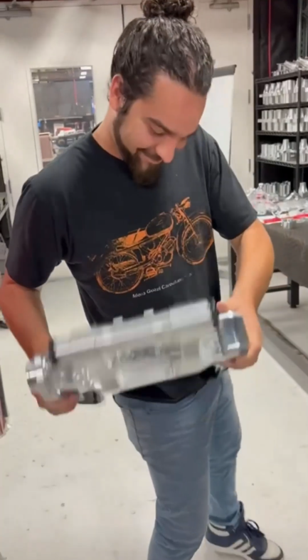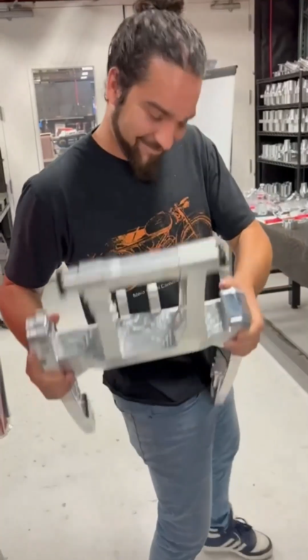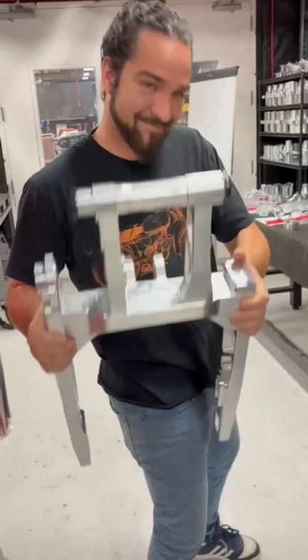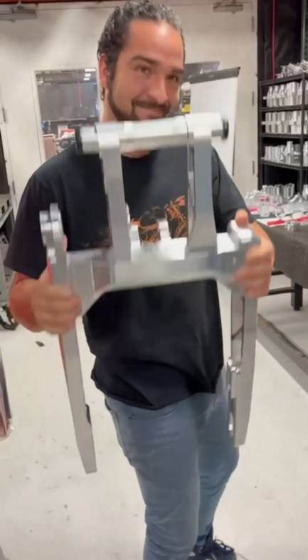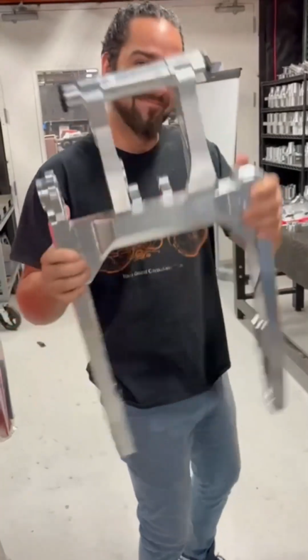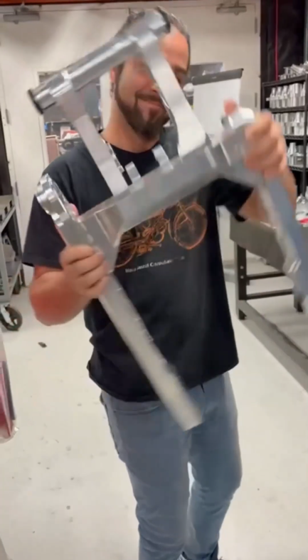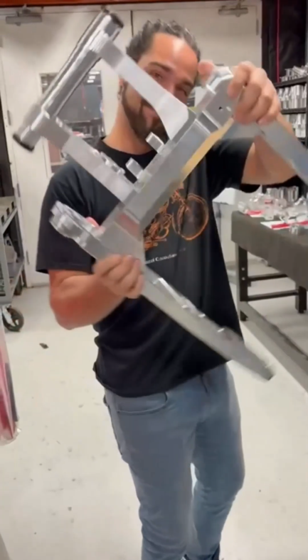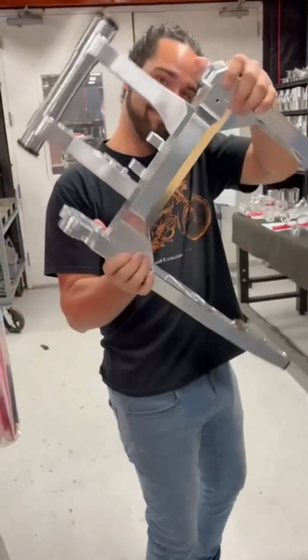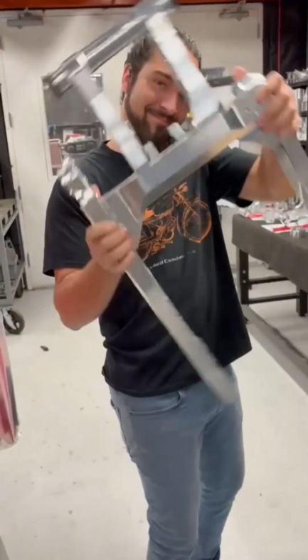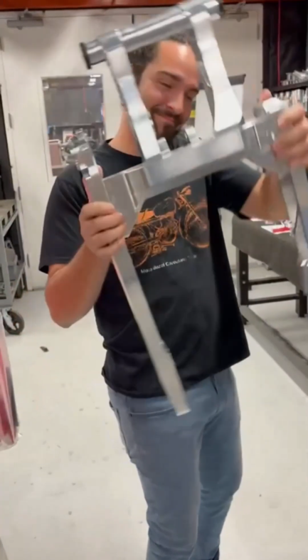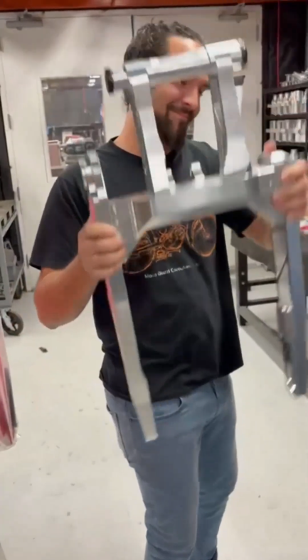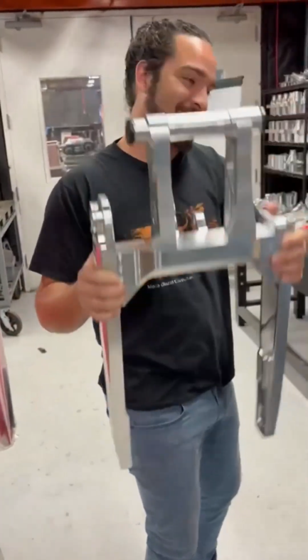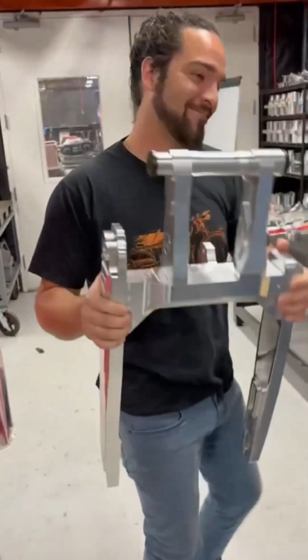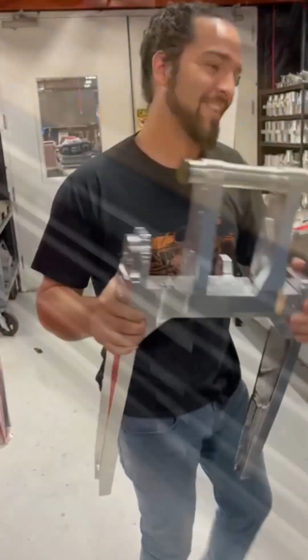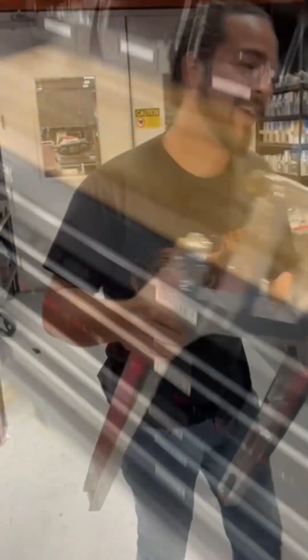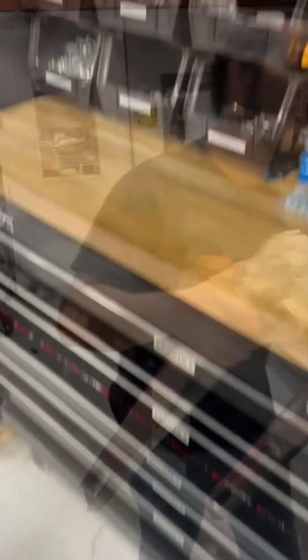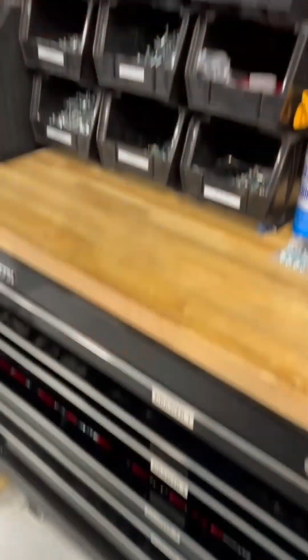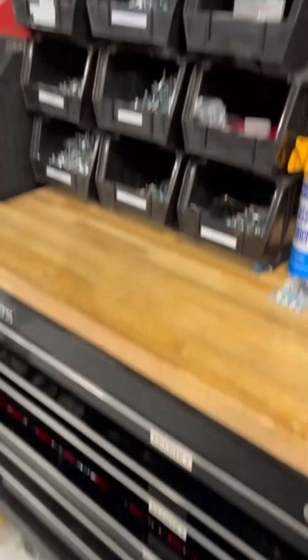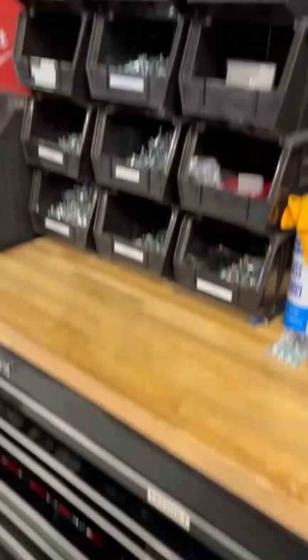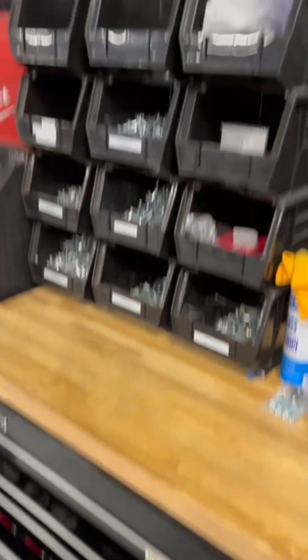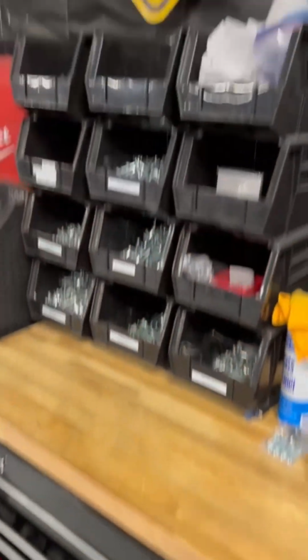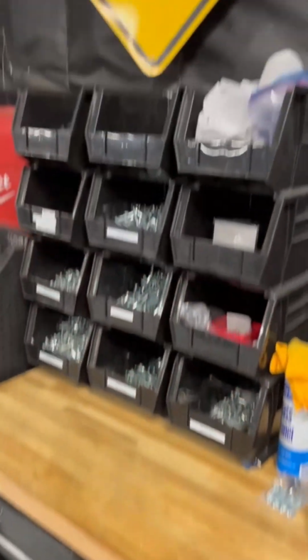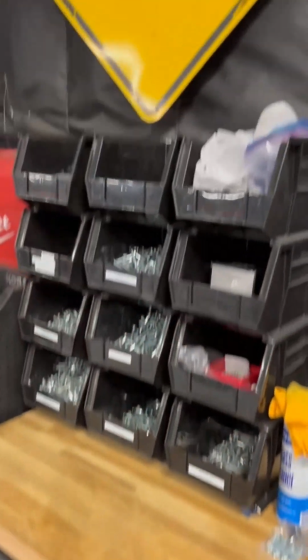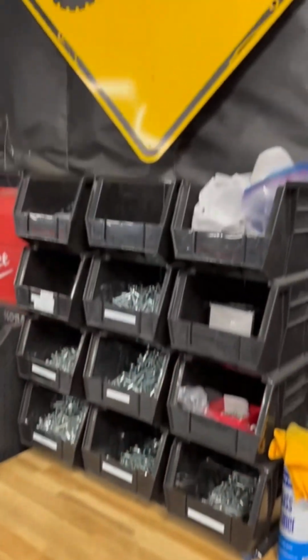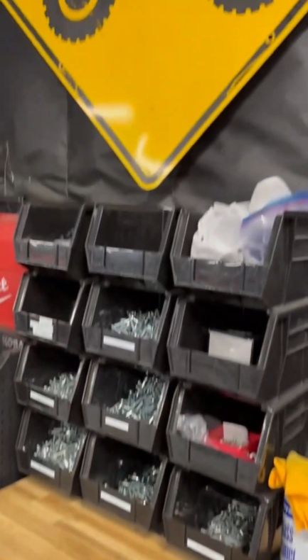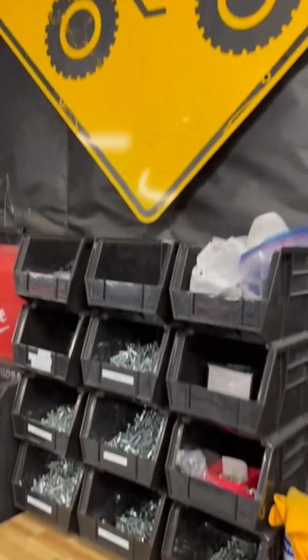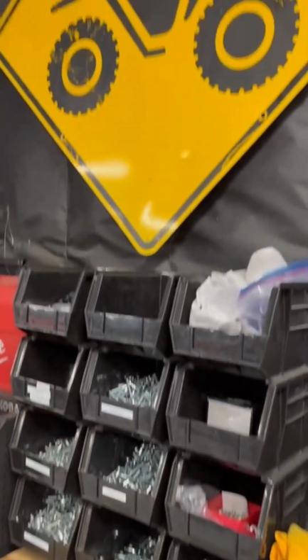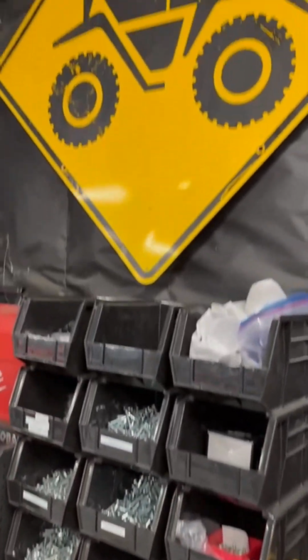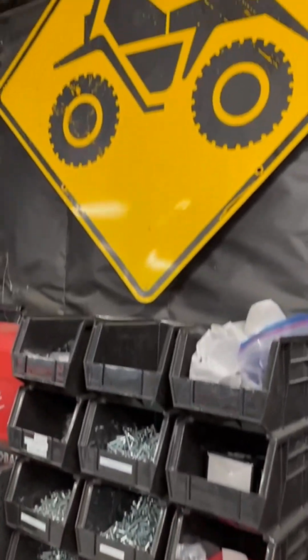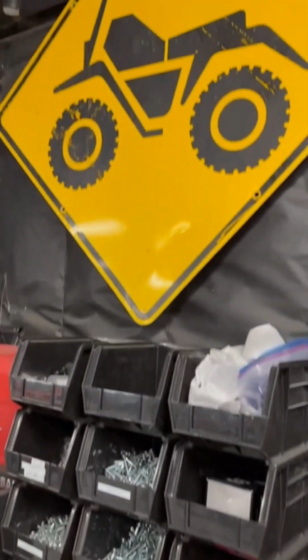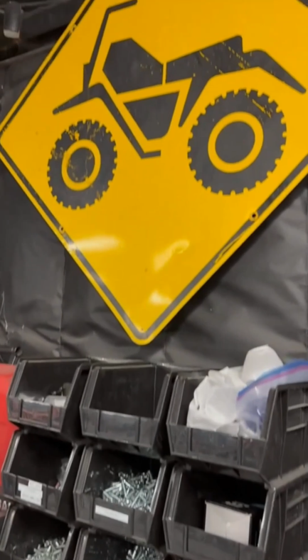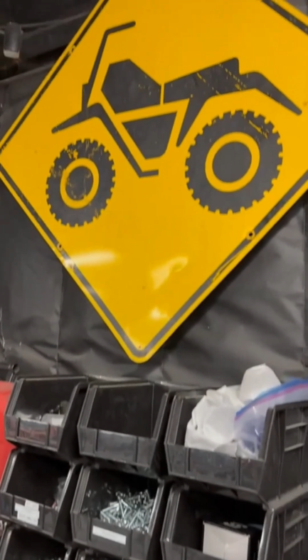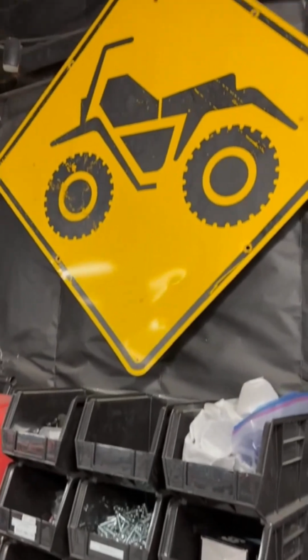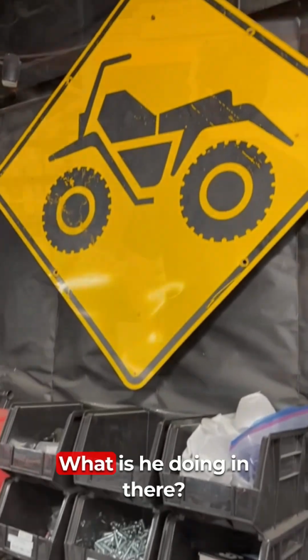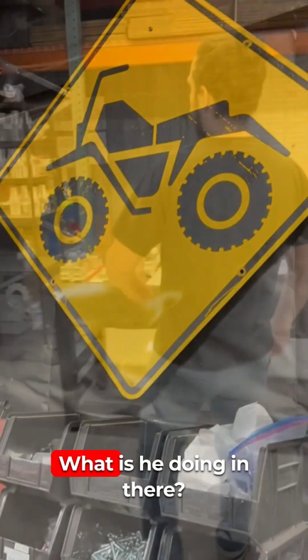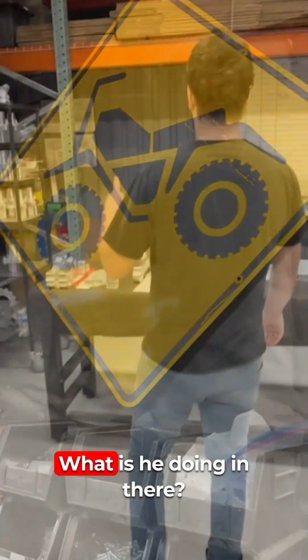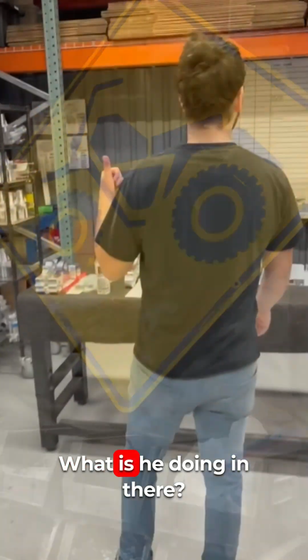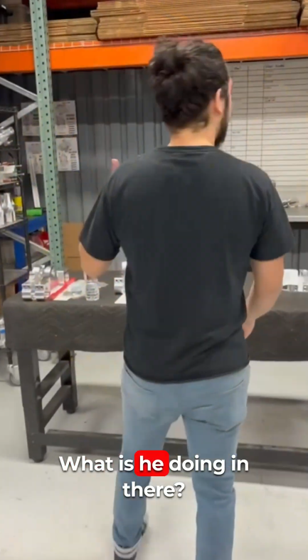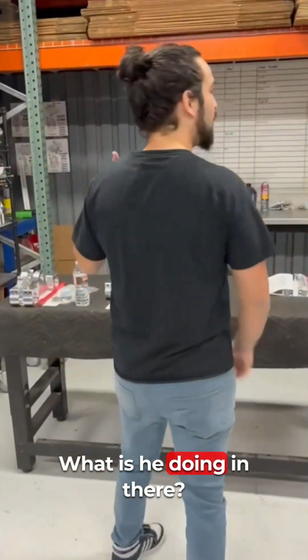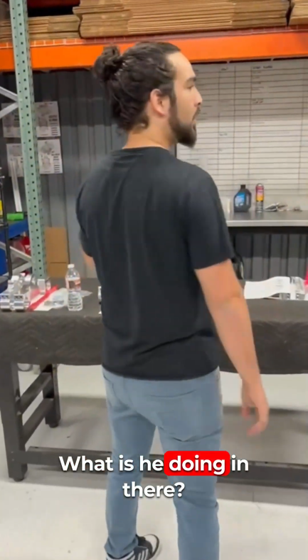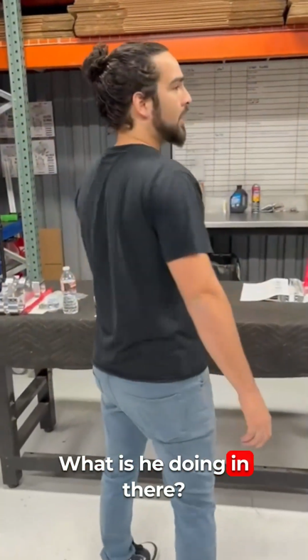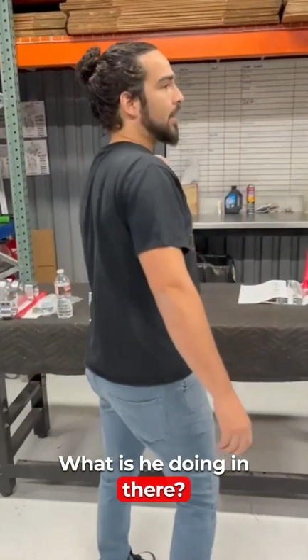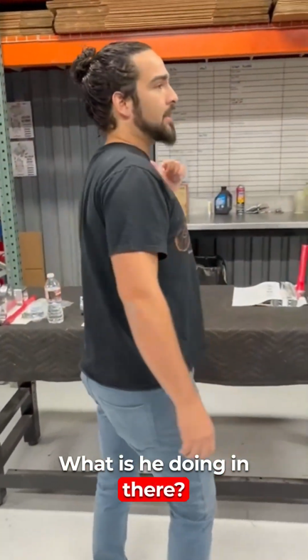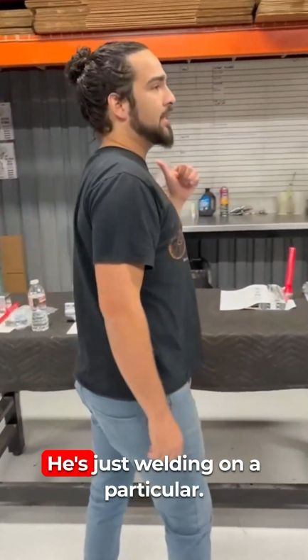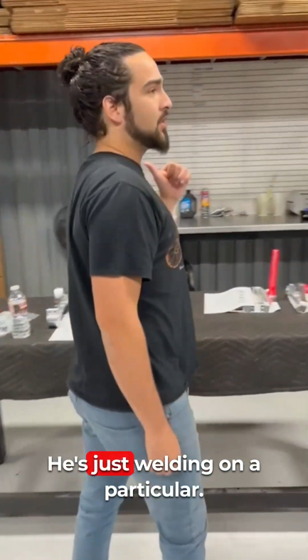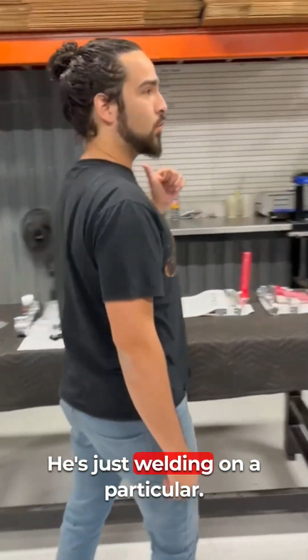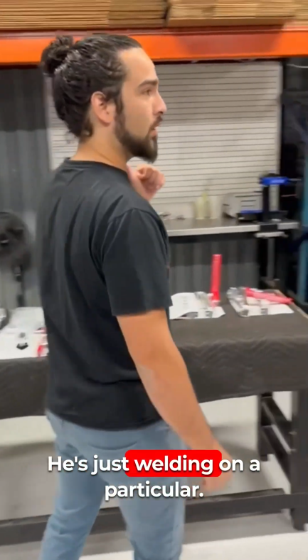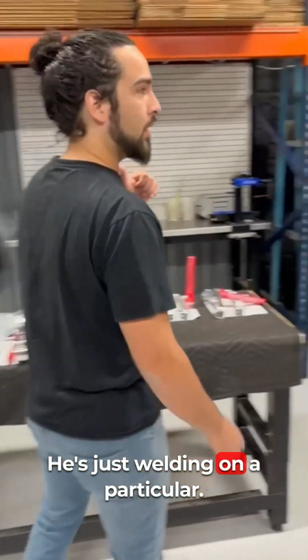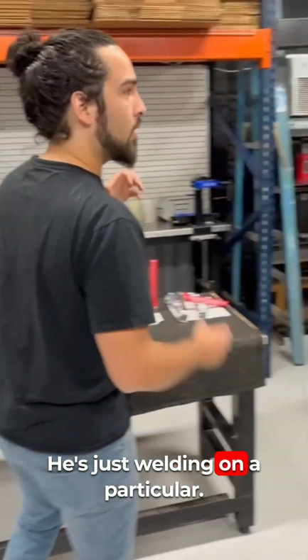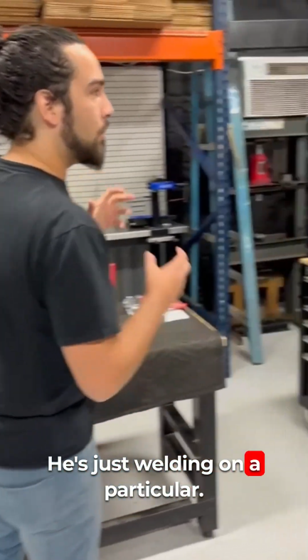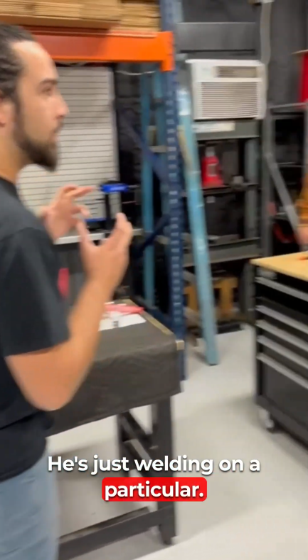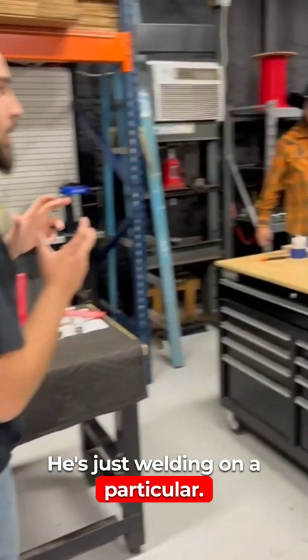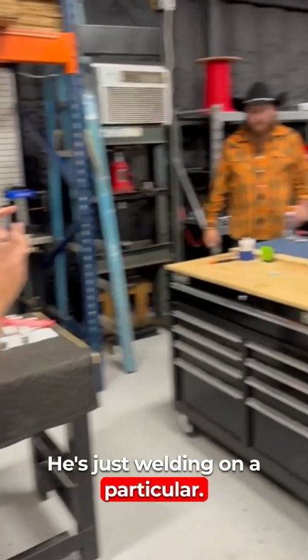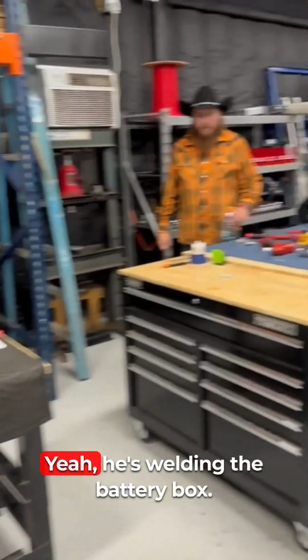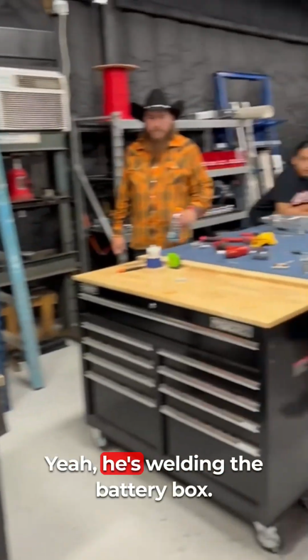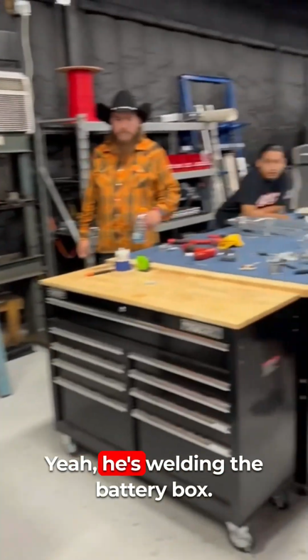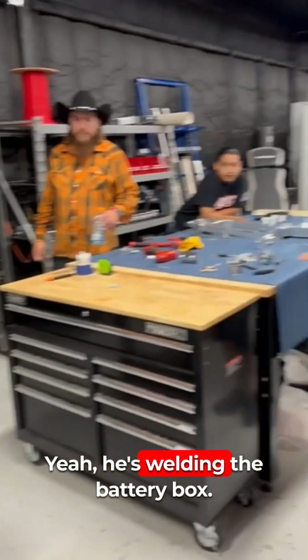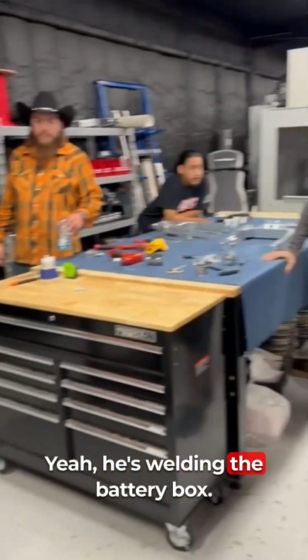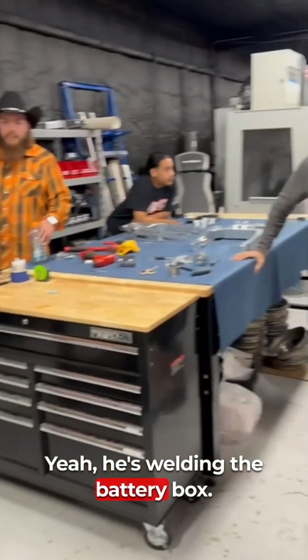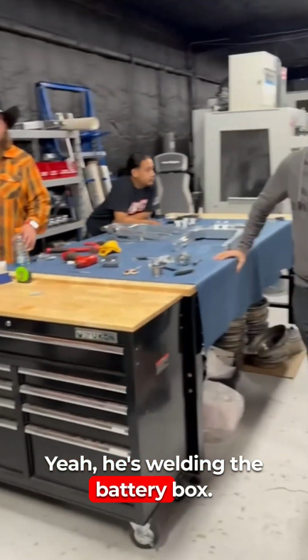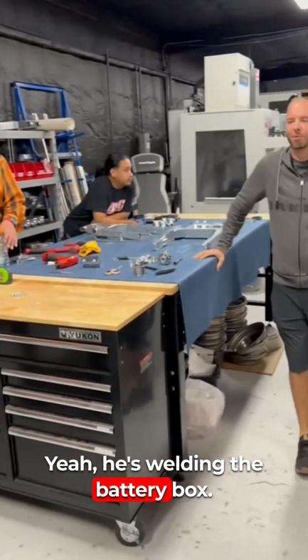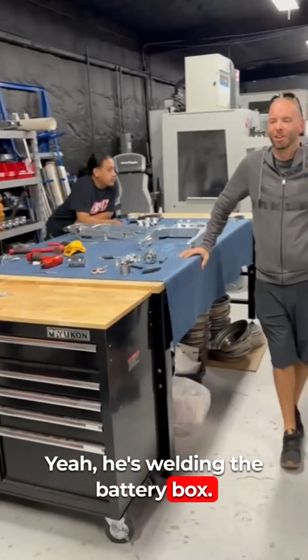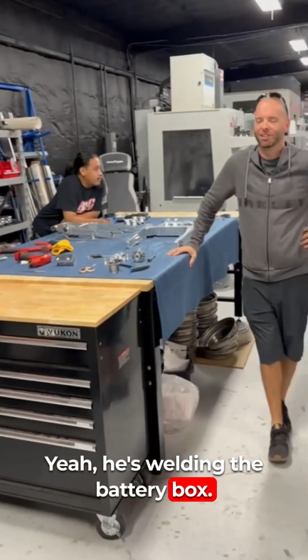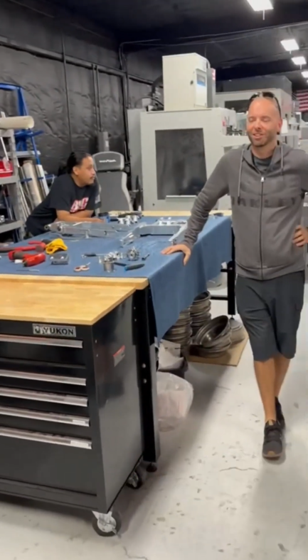What's he doing in there? He's welding the battery box.